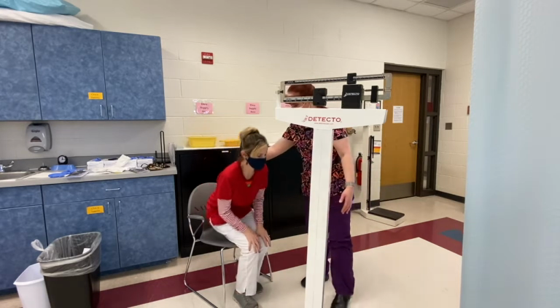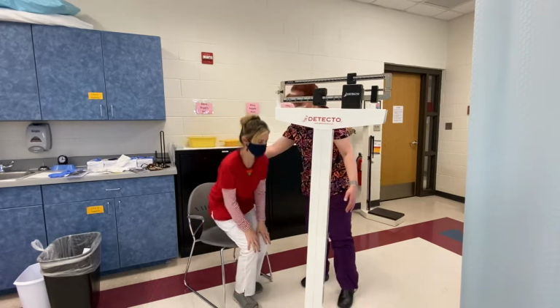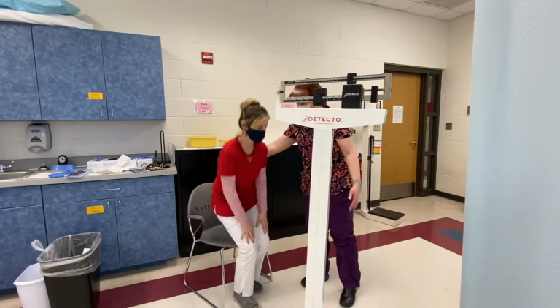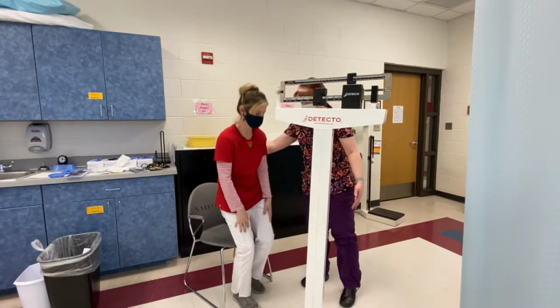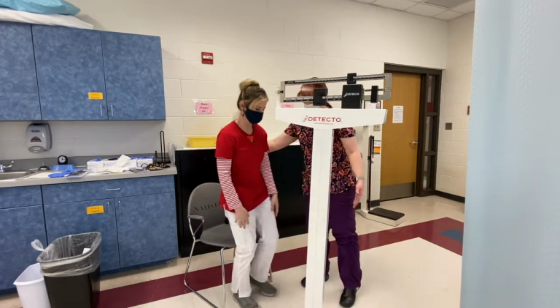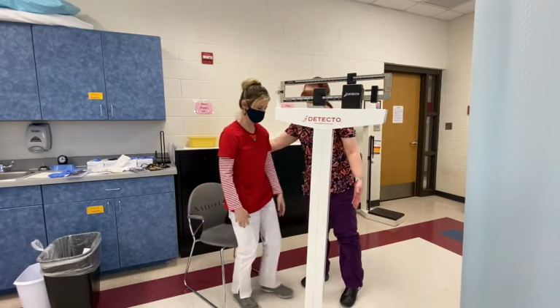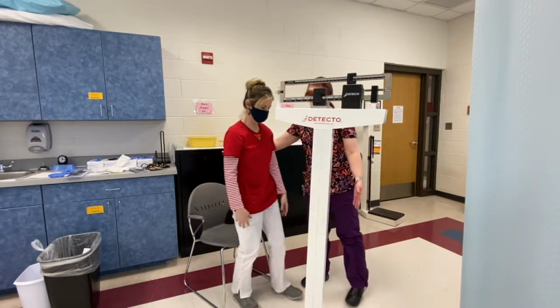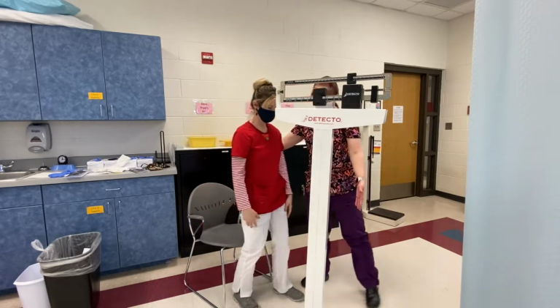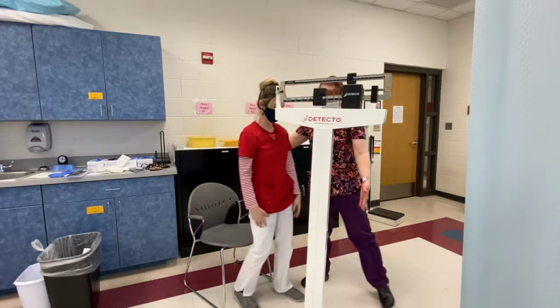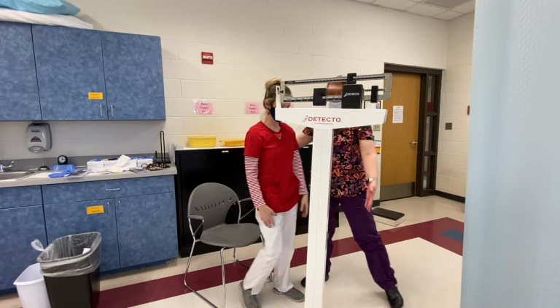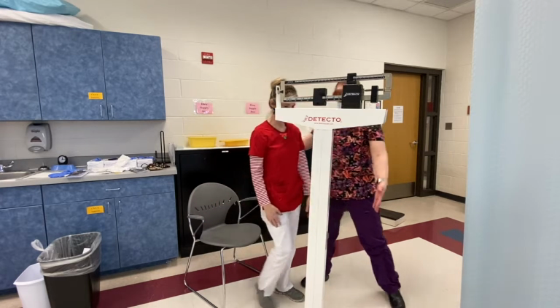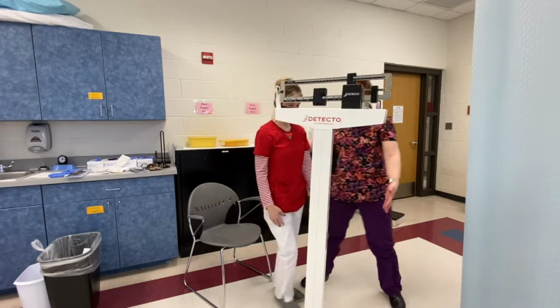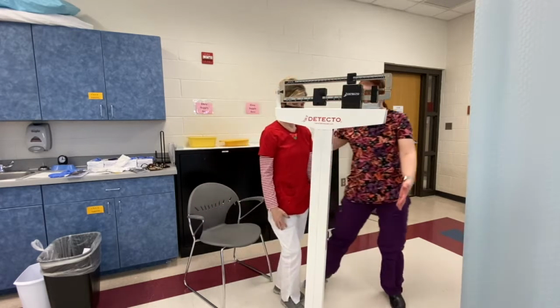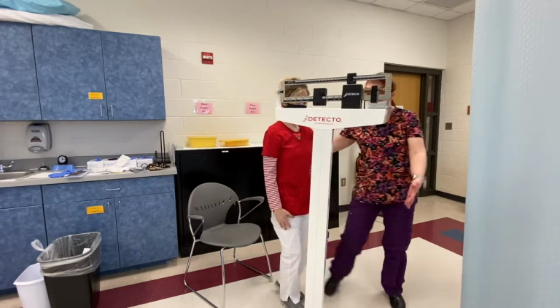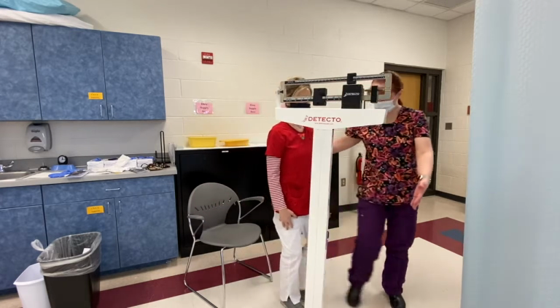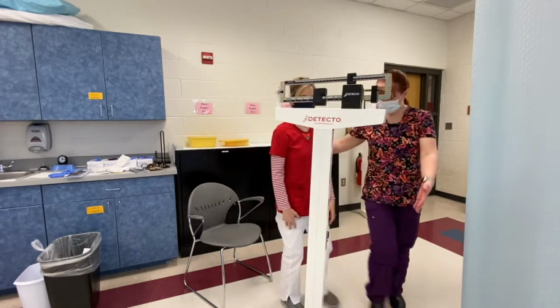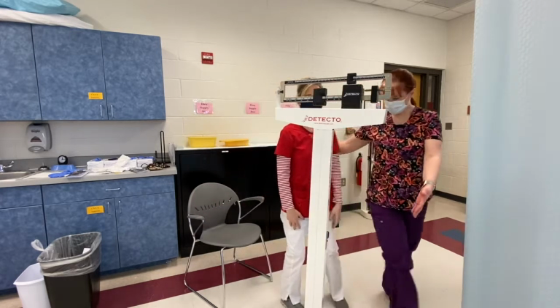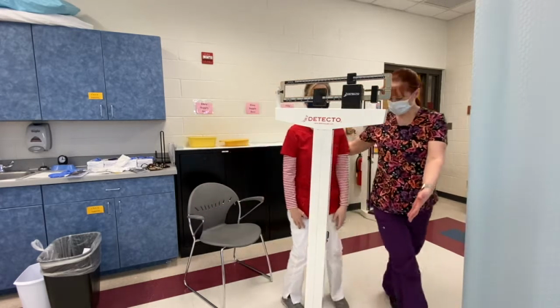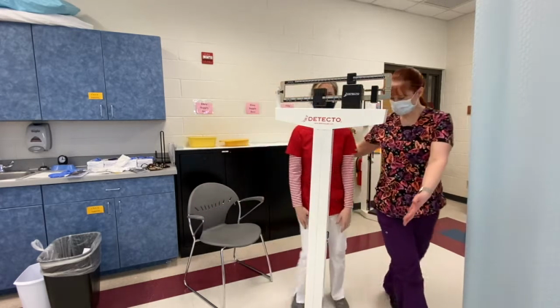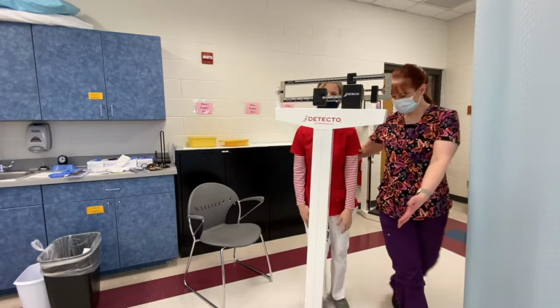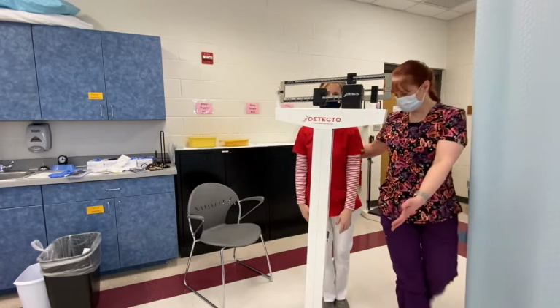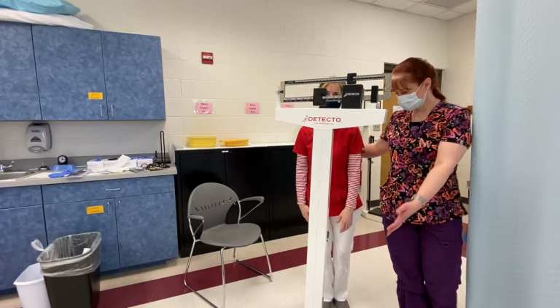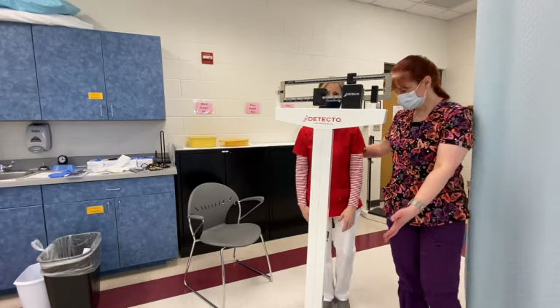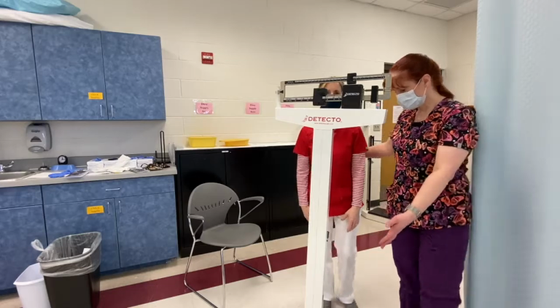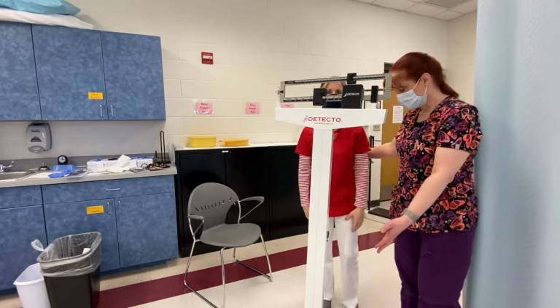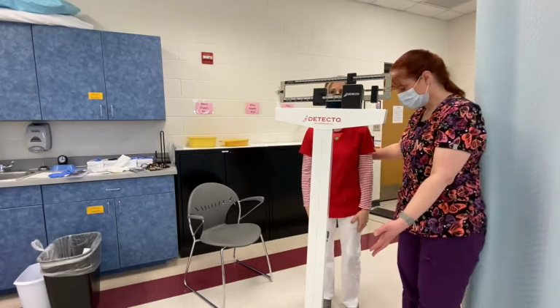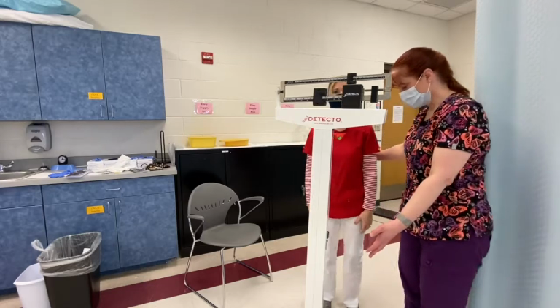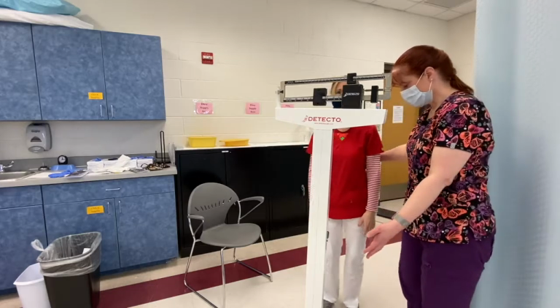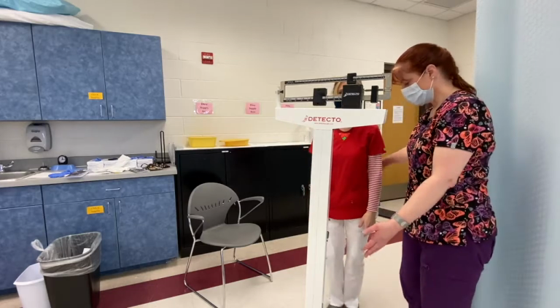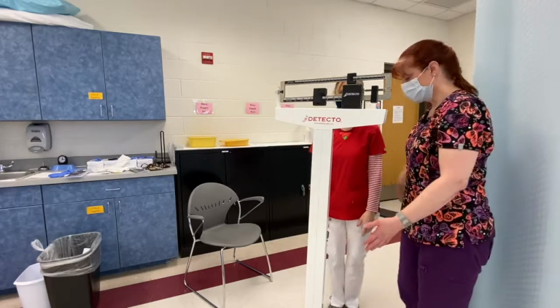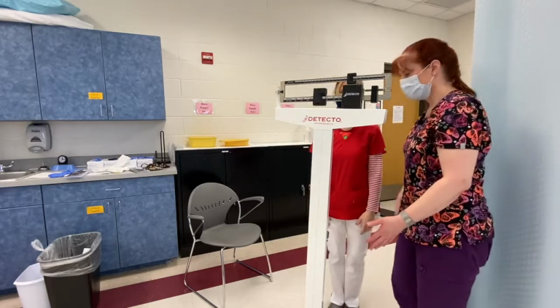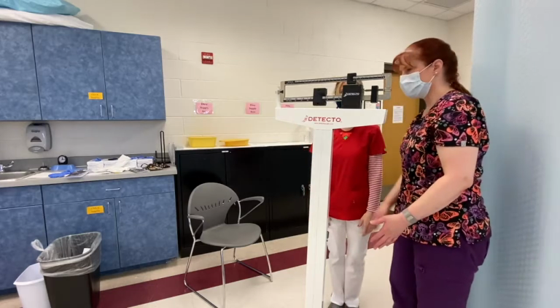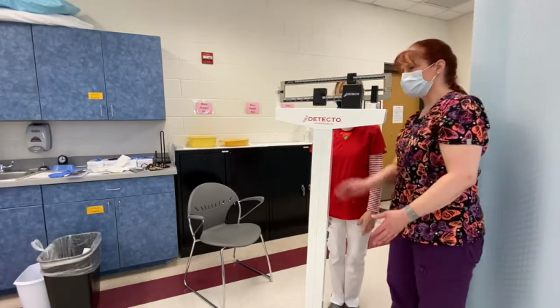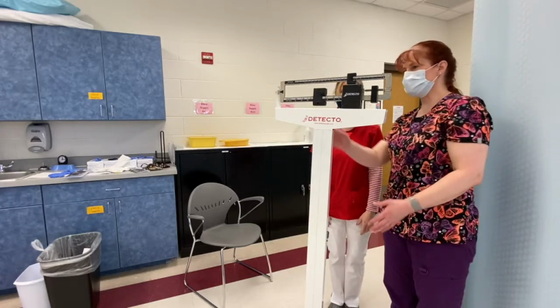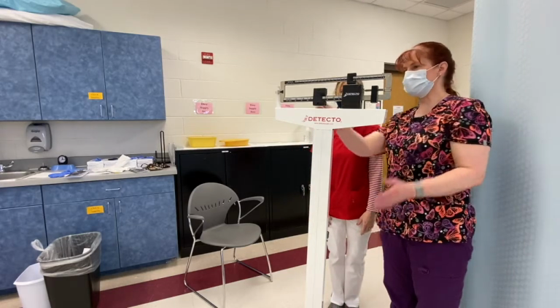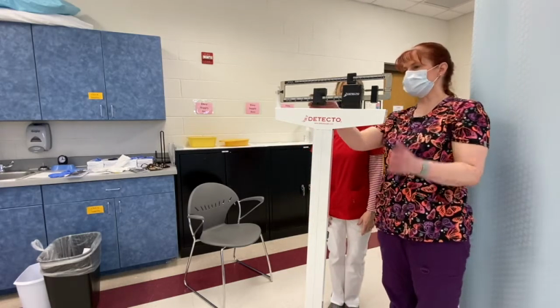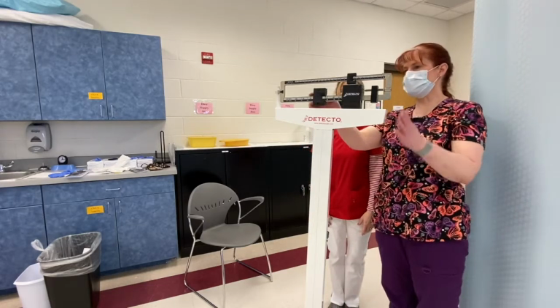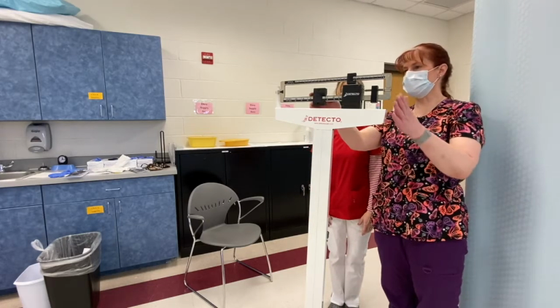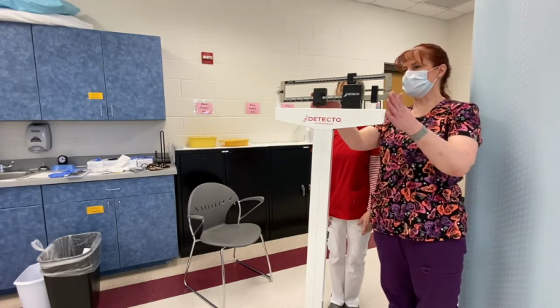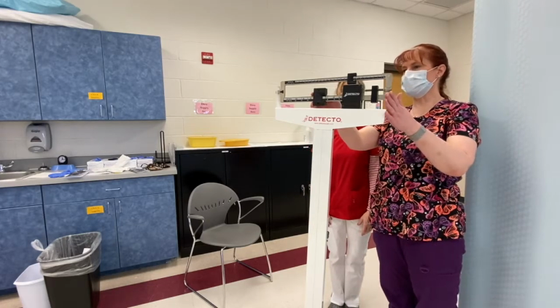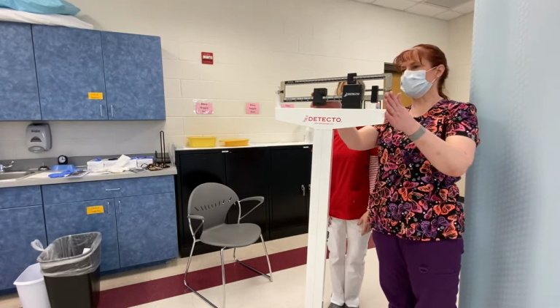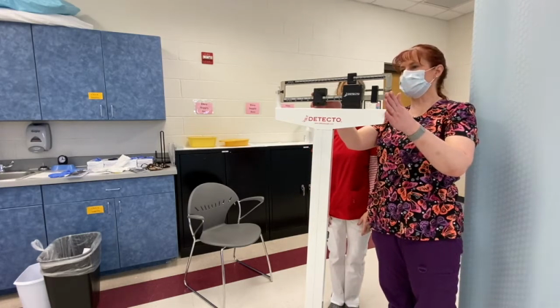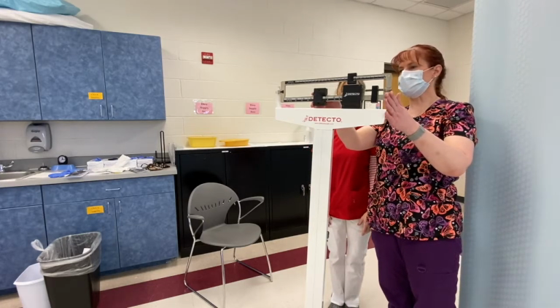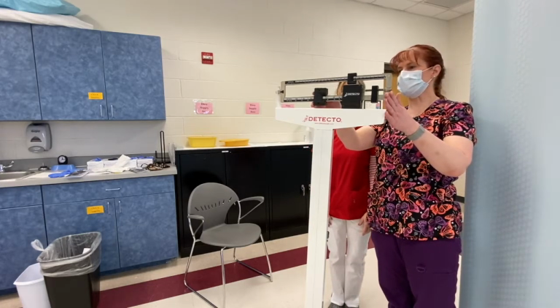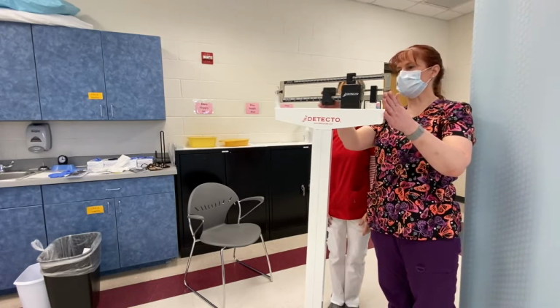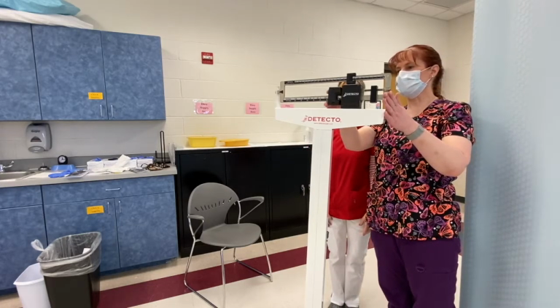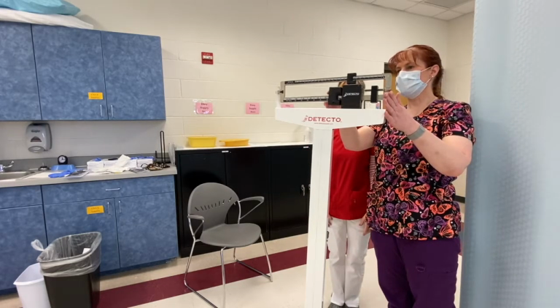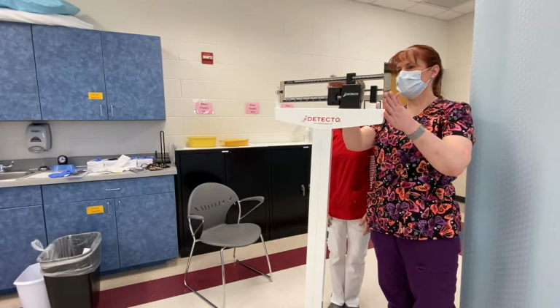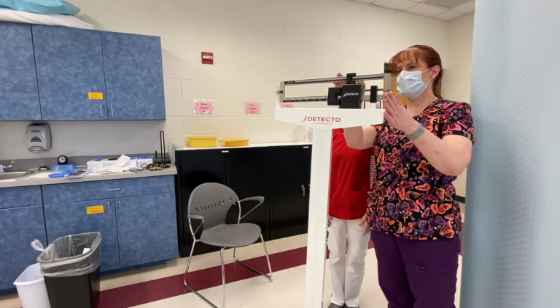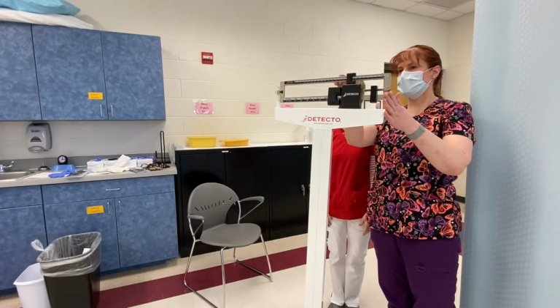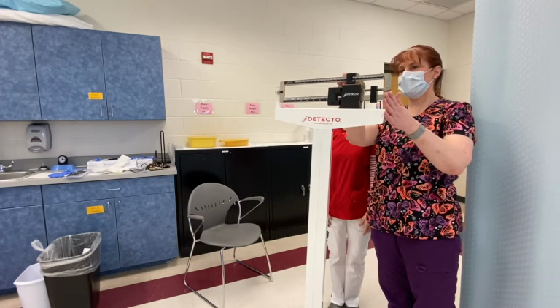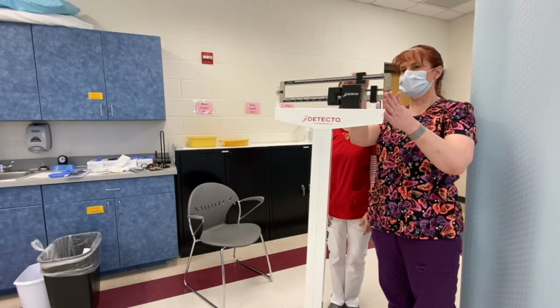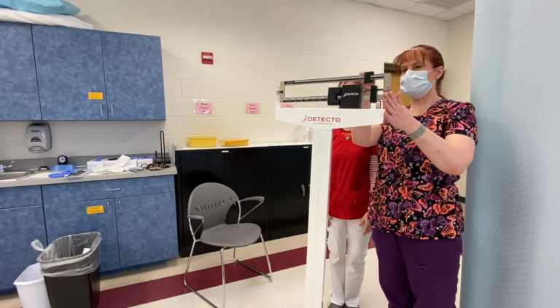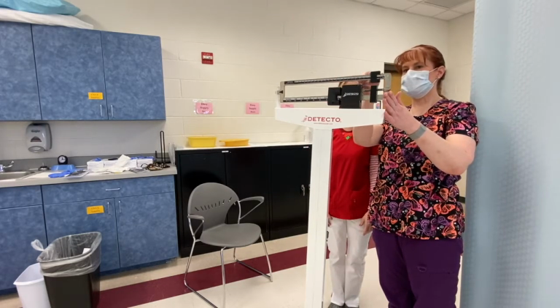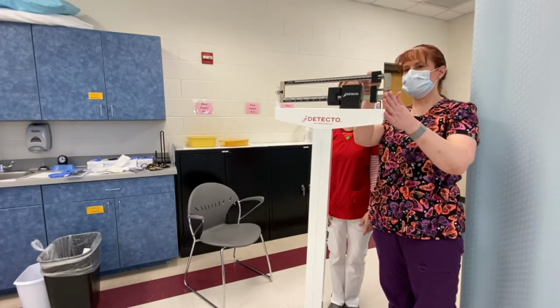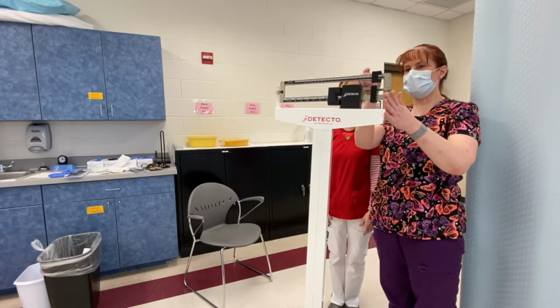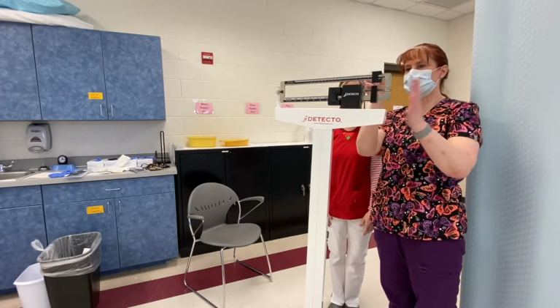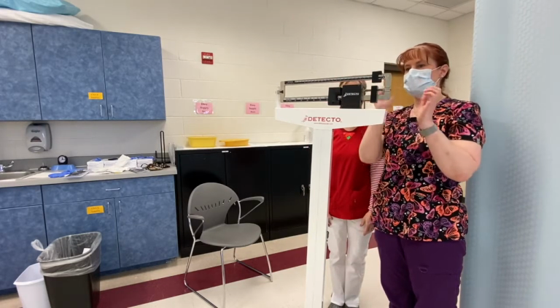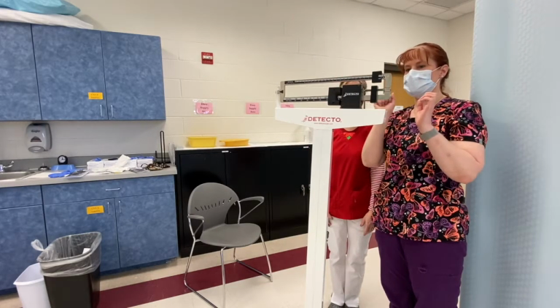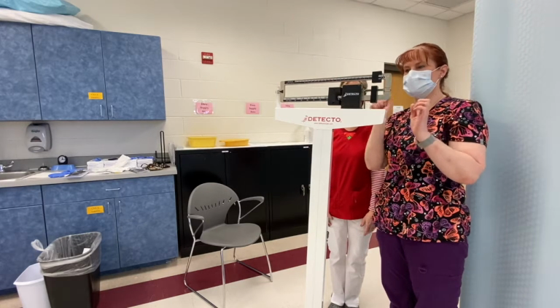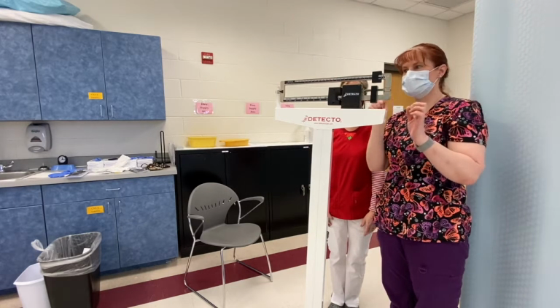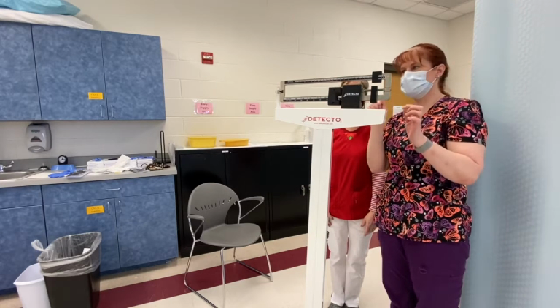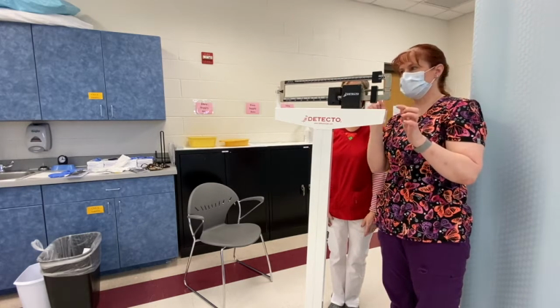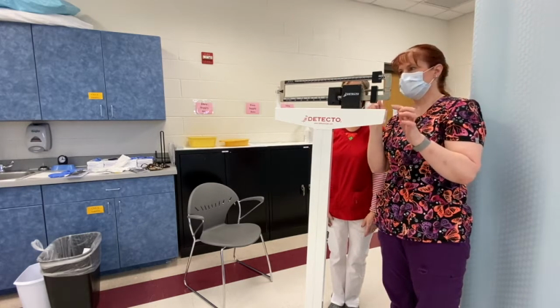I'm going to have you step on the scale. If you'll step up carefully — hang on just one second — let me zero out my scale.